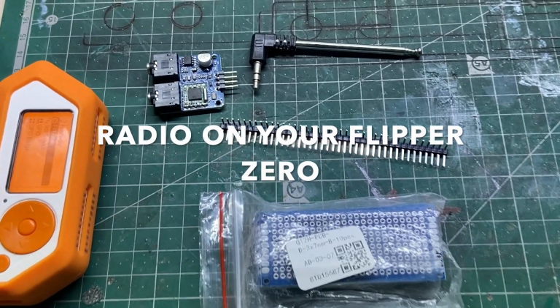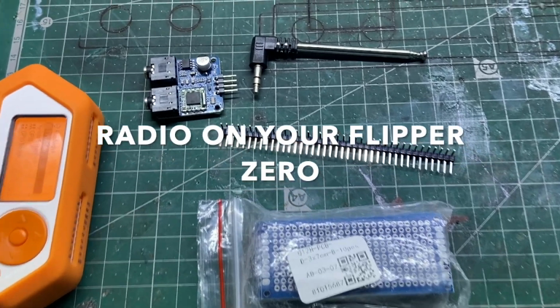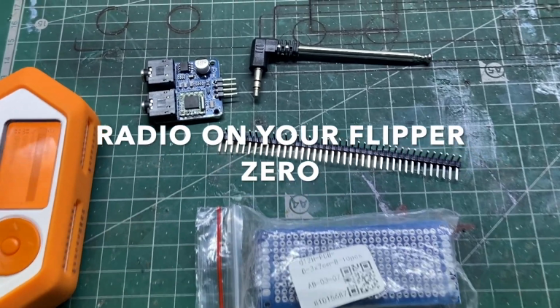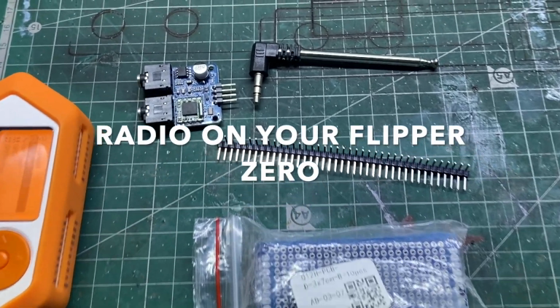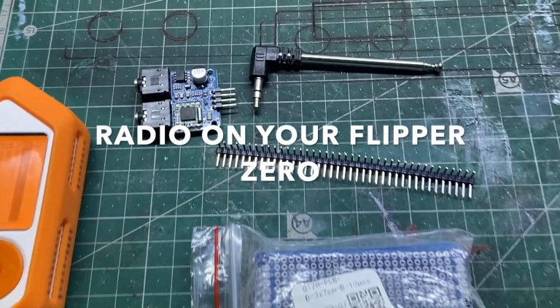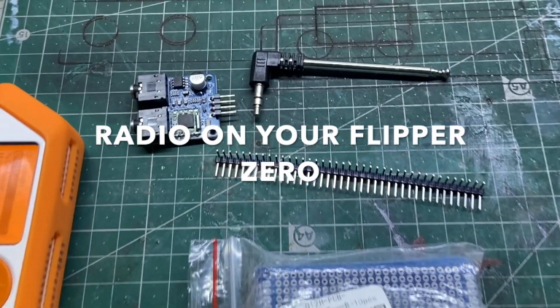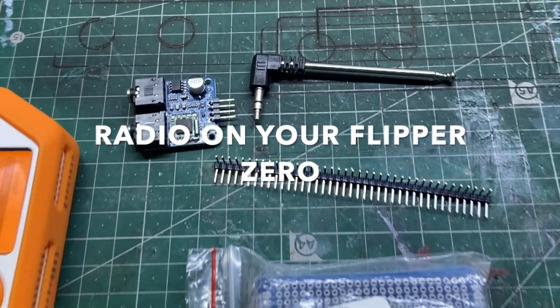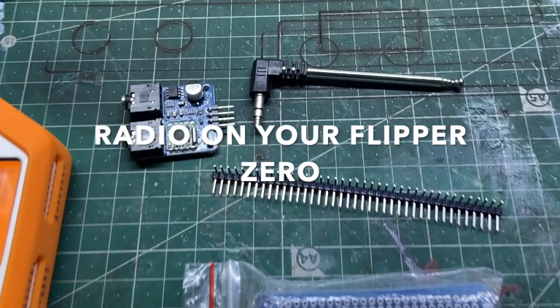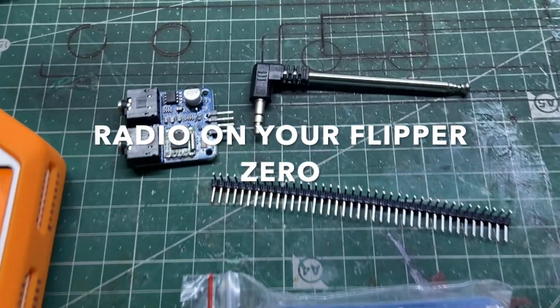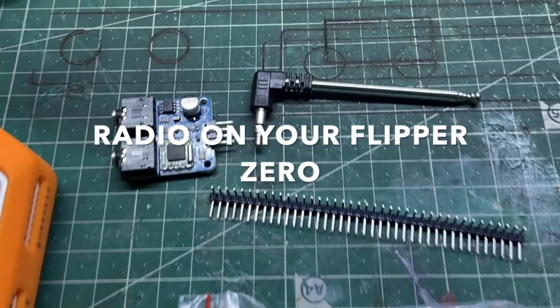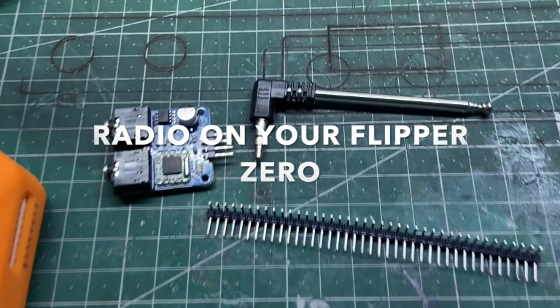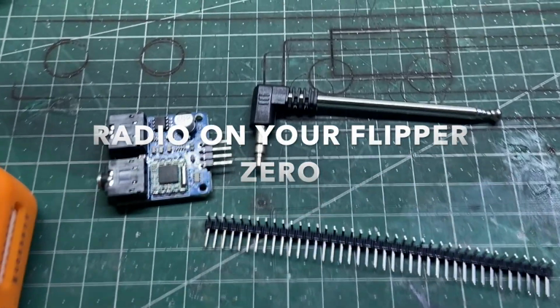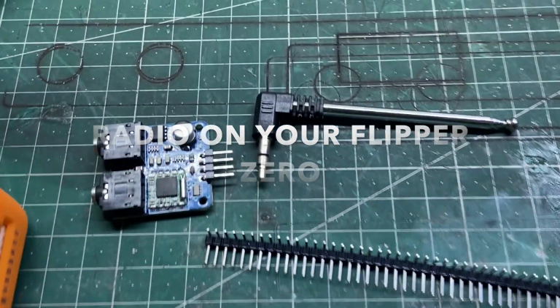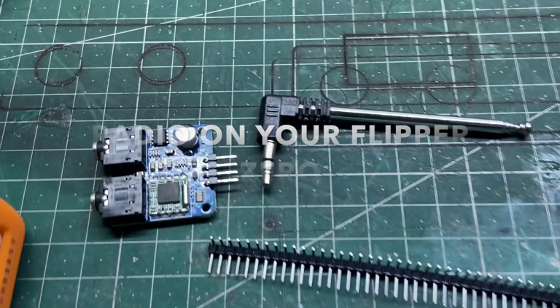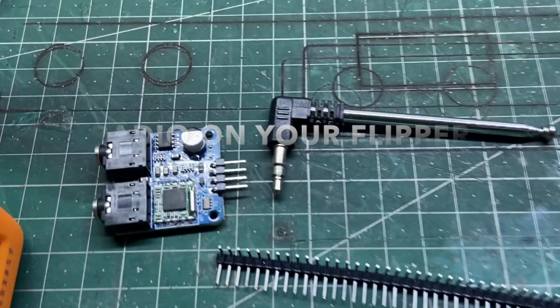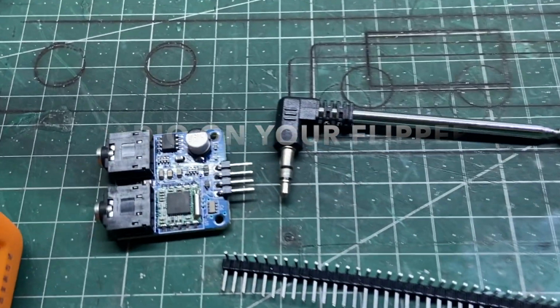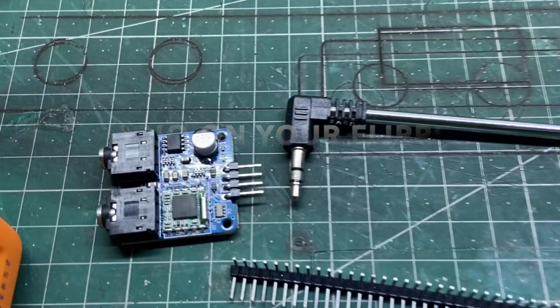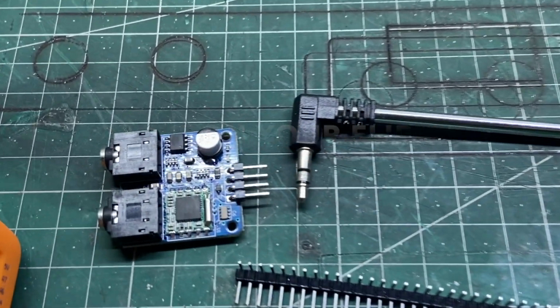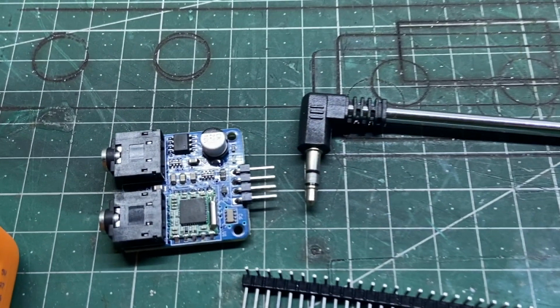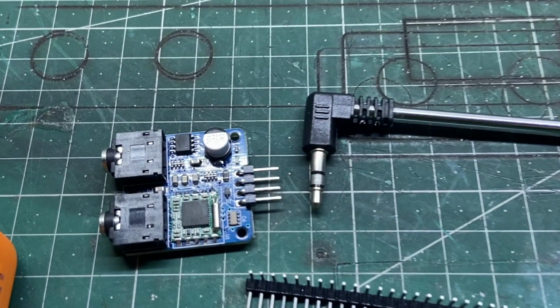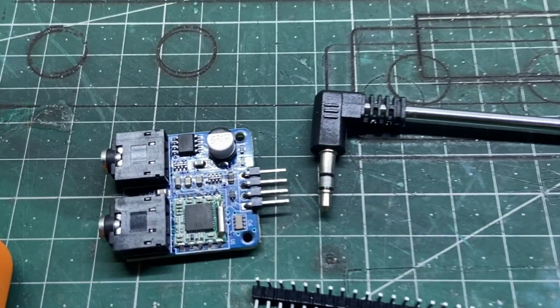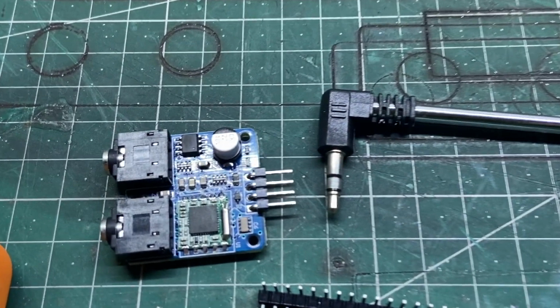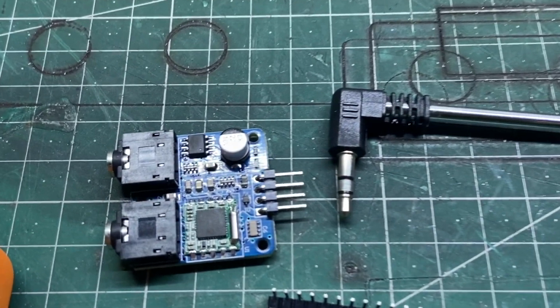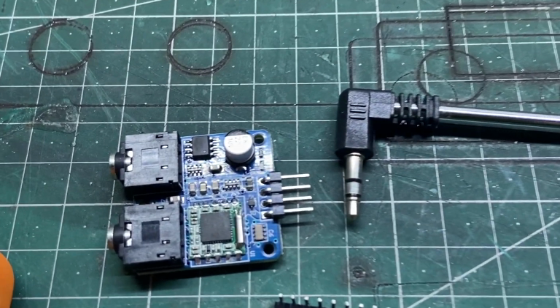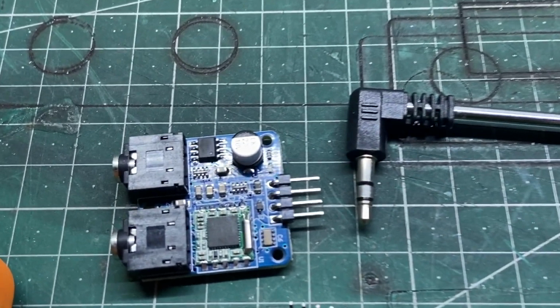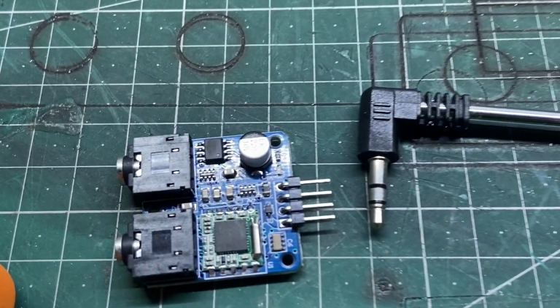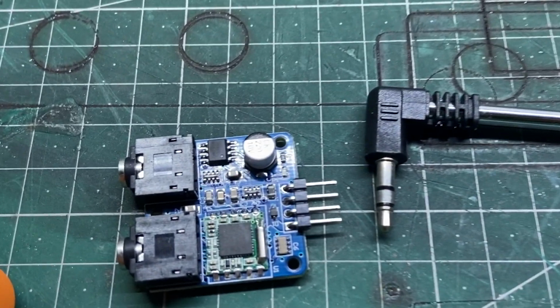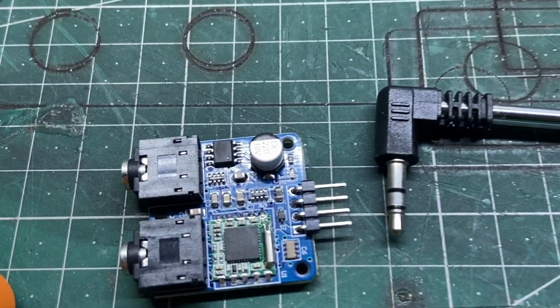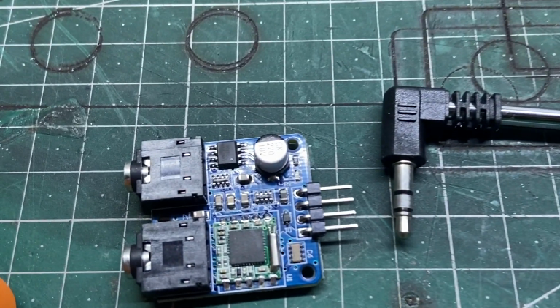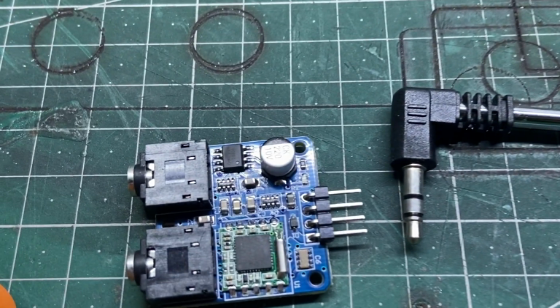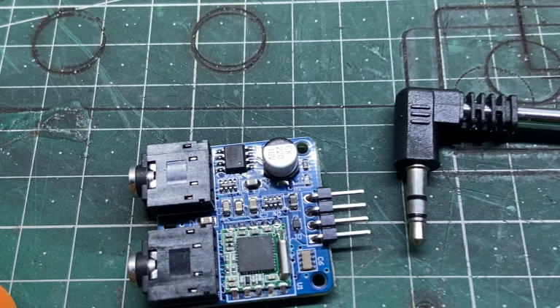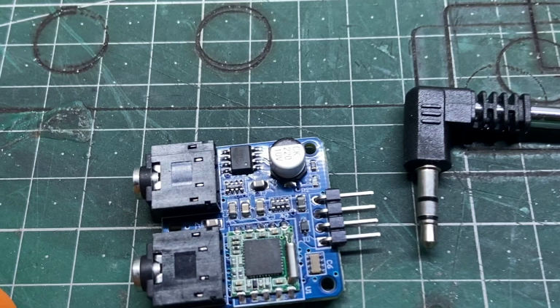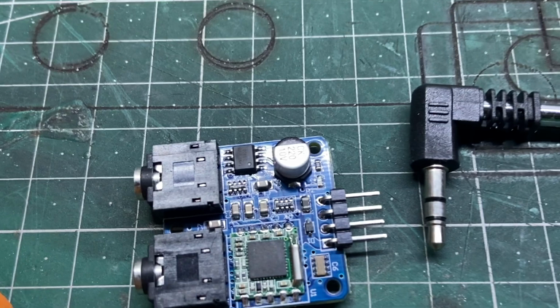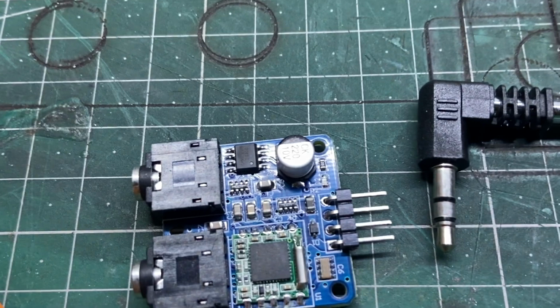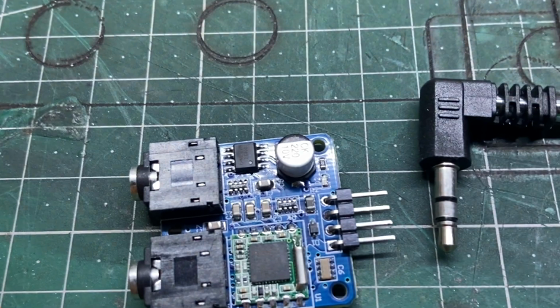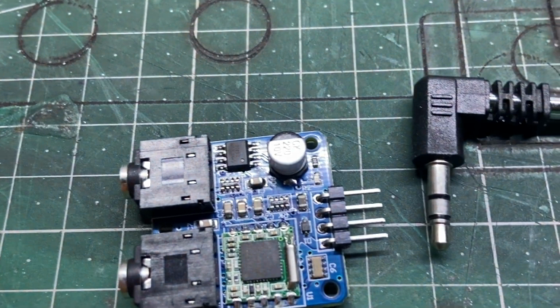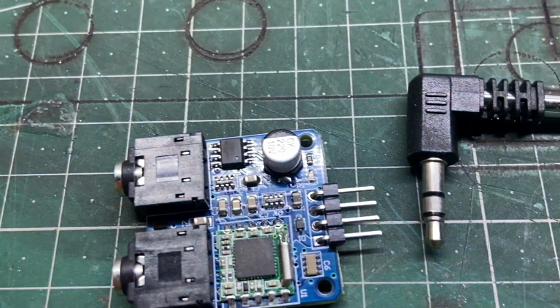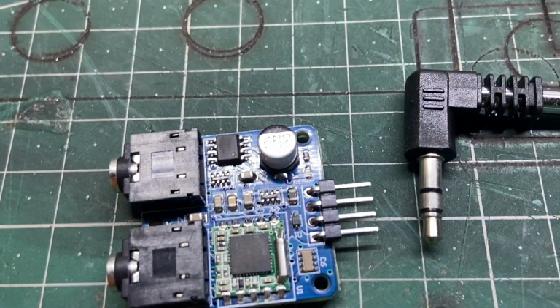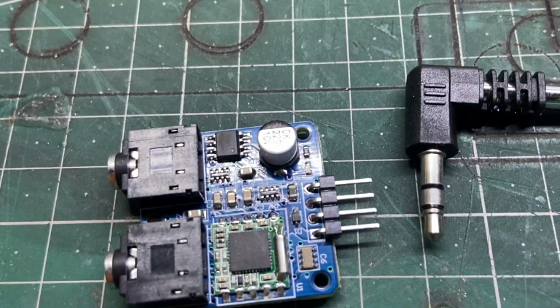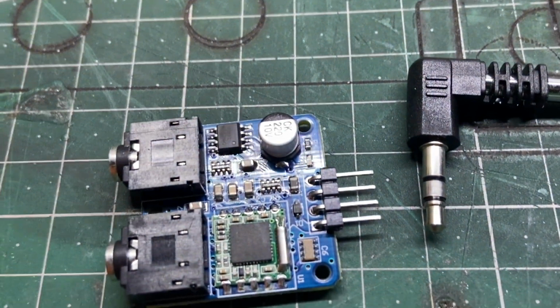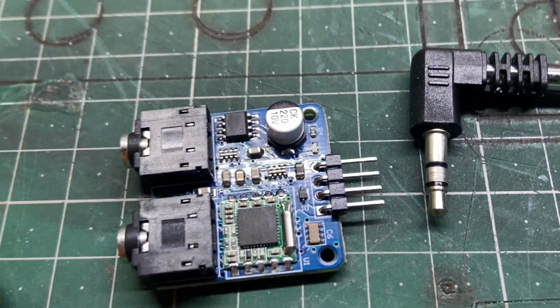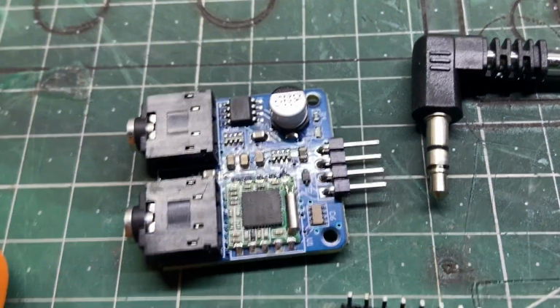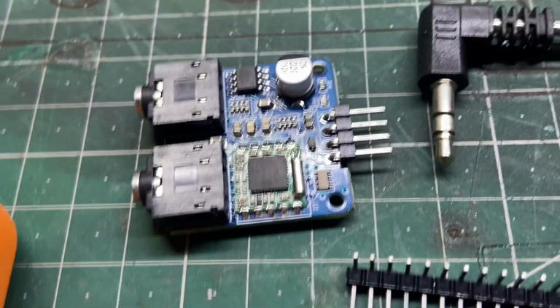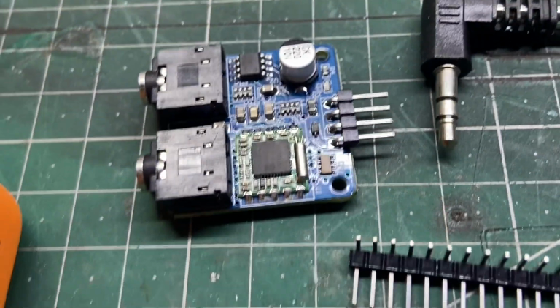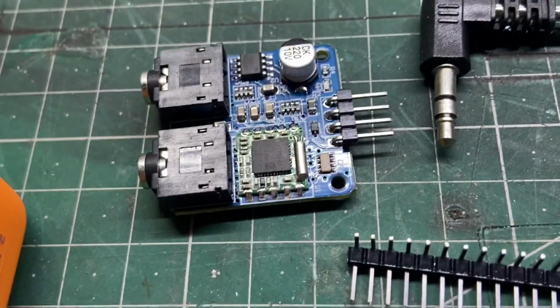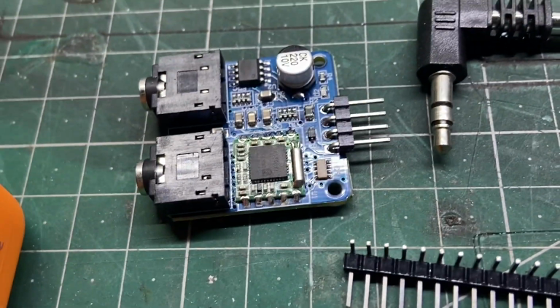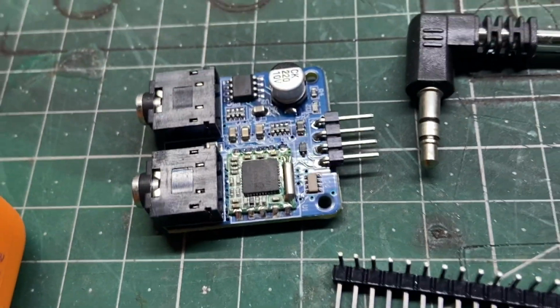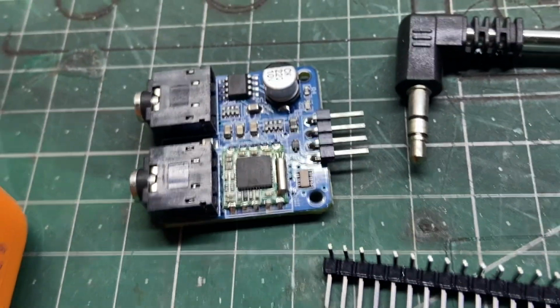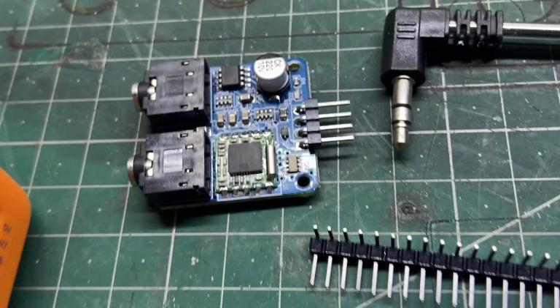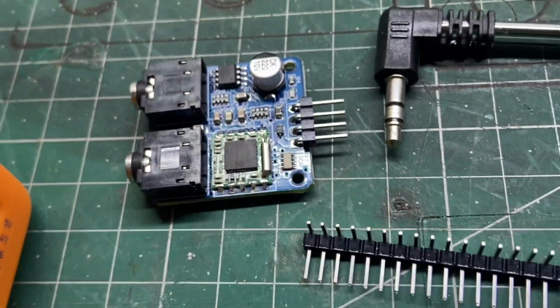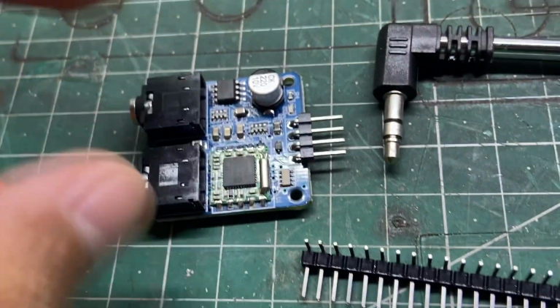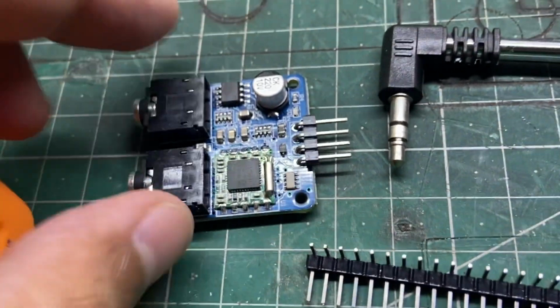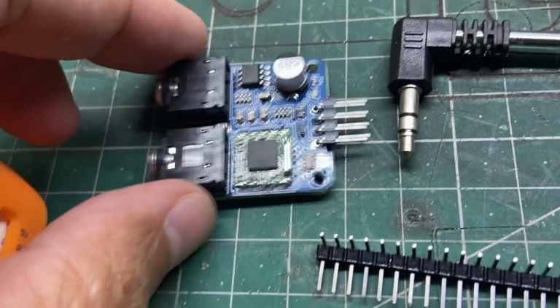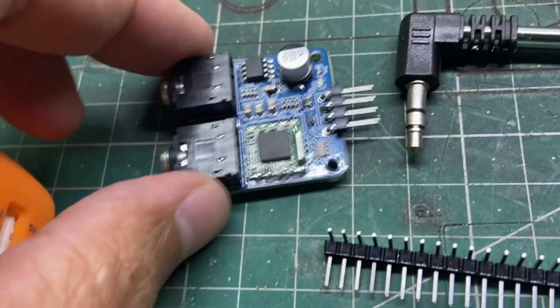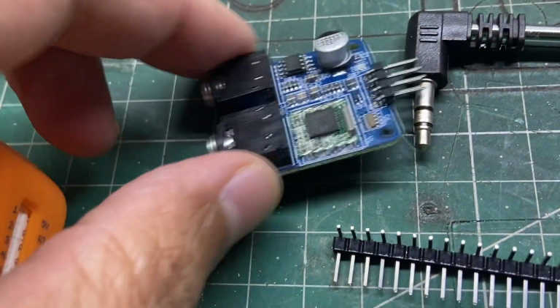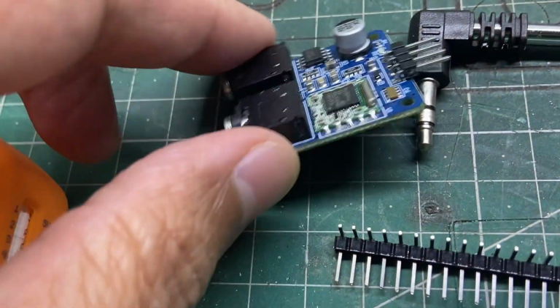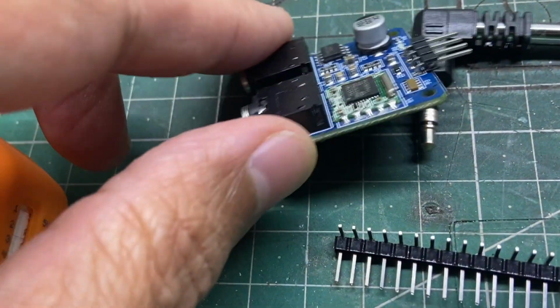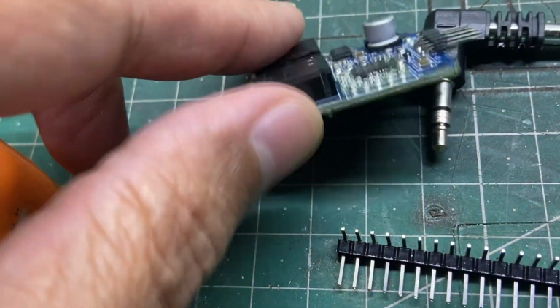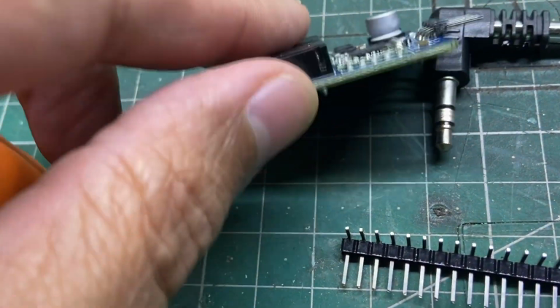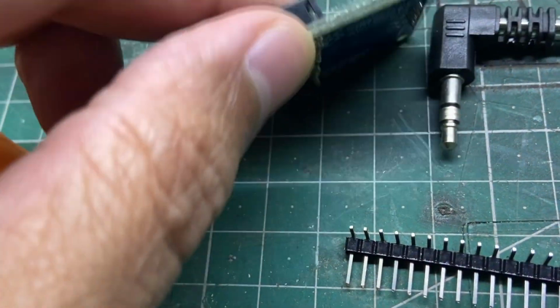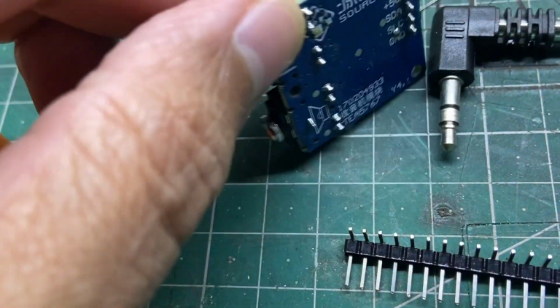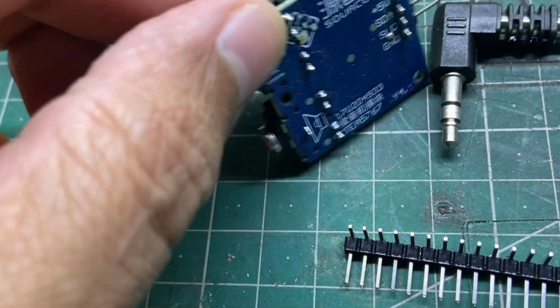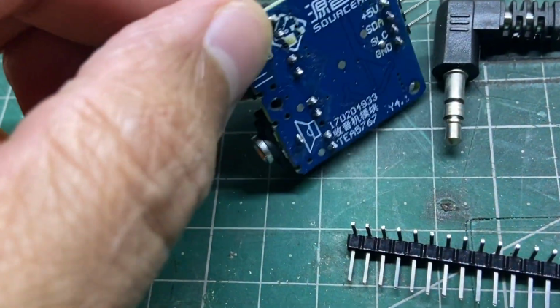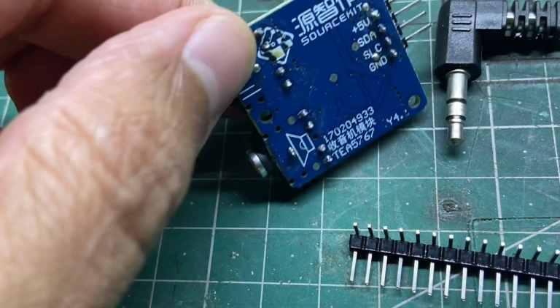Hello guys and welcome to my channel. Today I will show you how you can have an FM radio on your Flipper Zero.